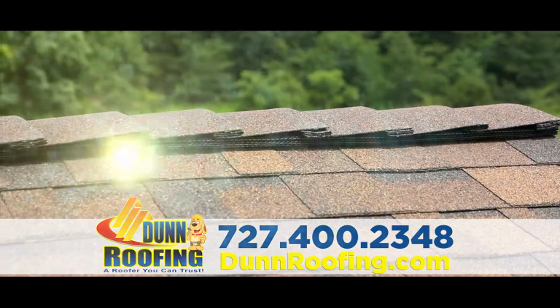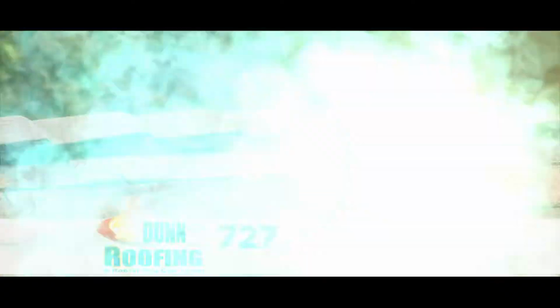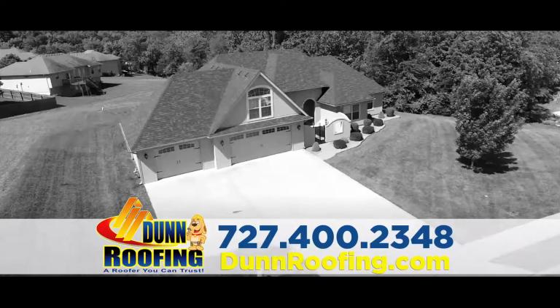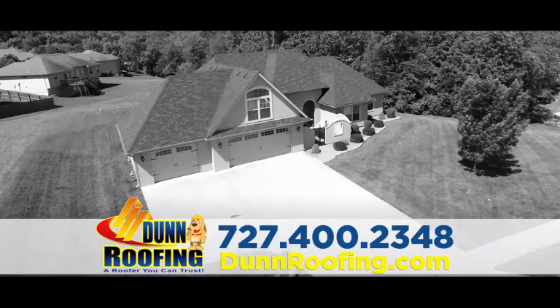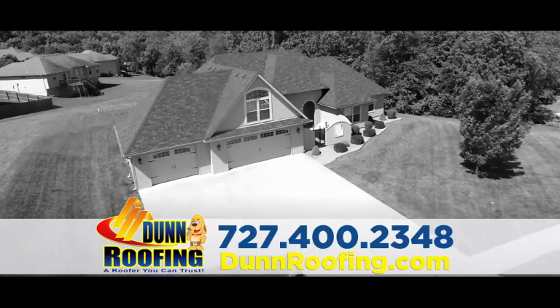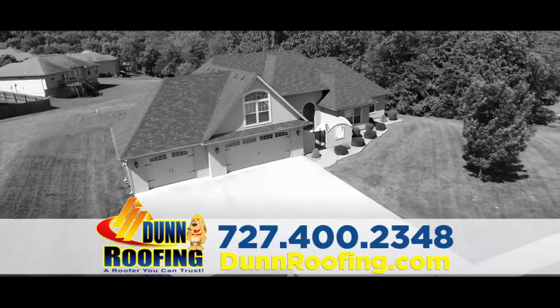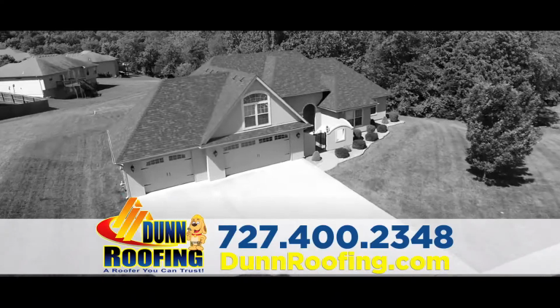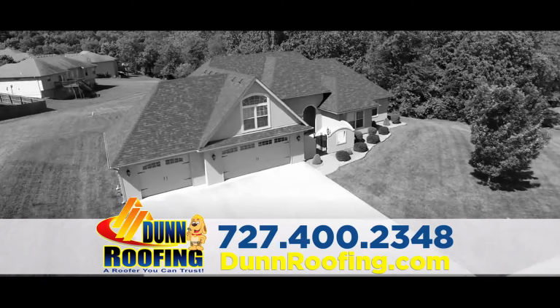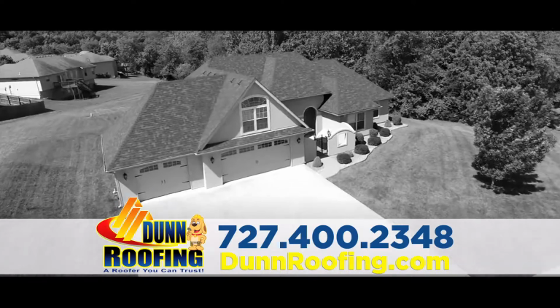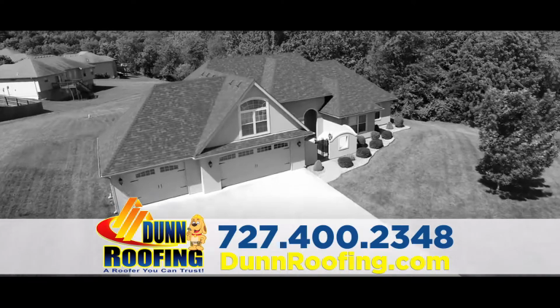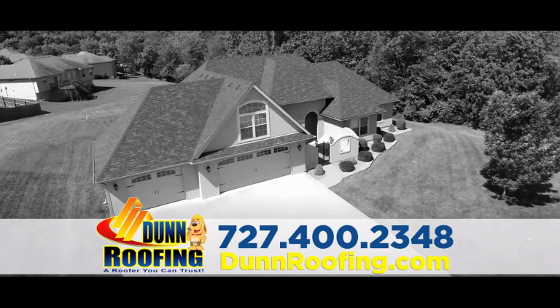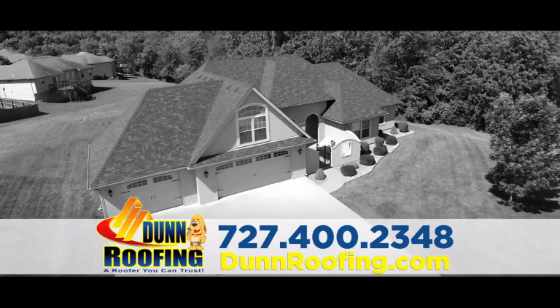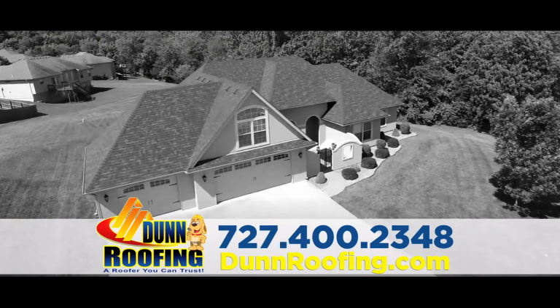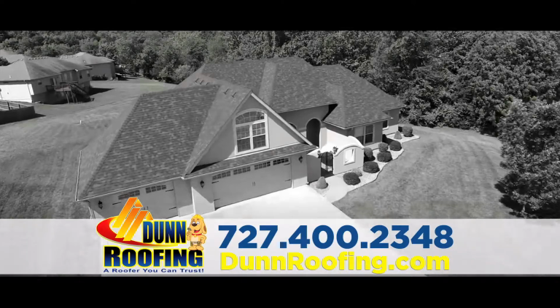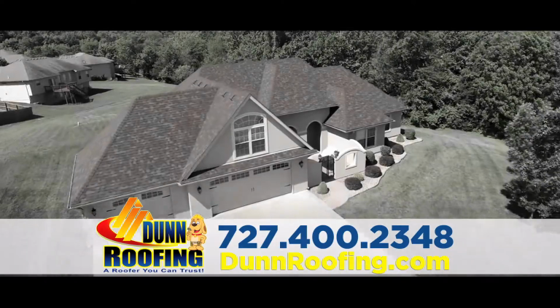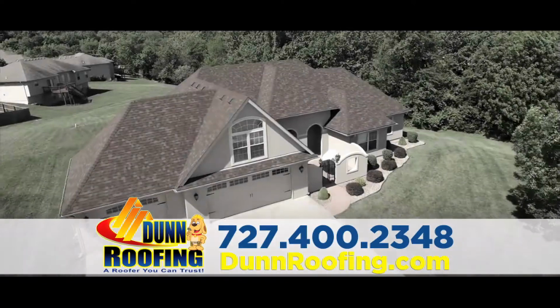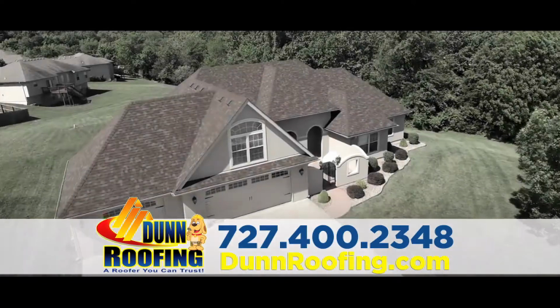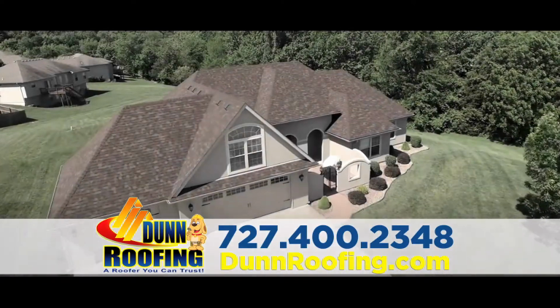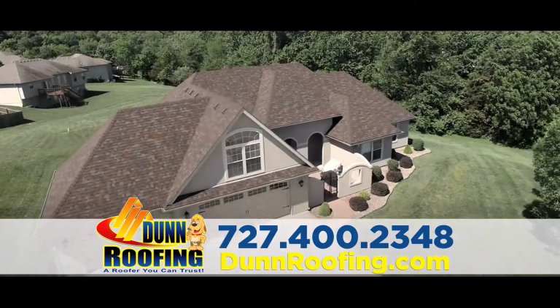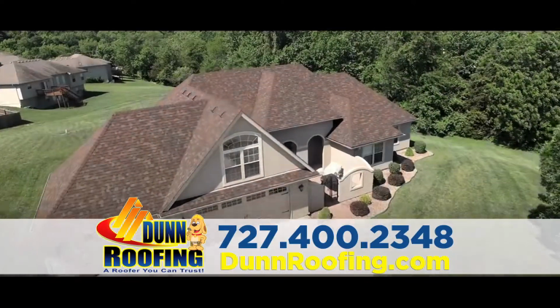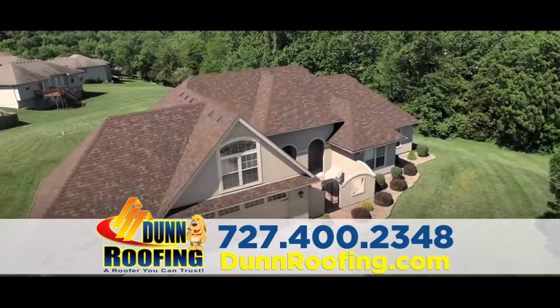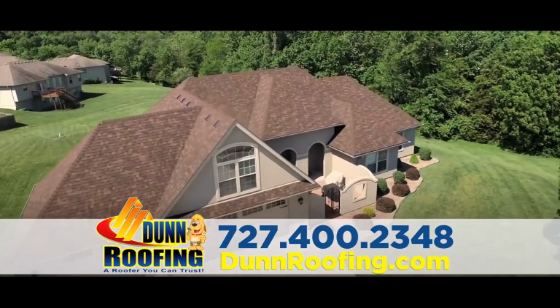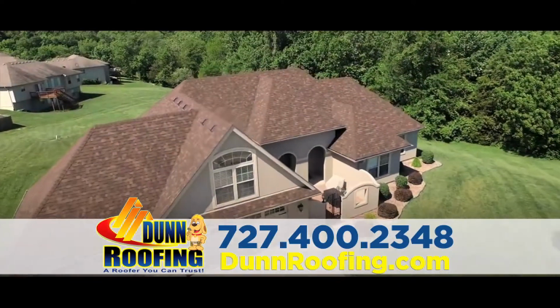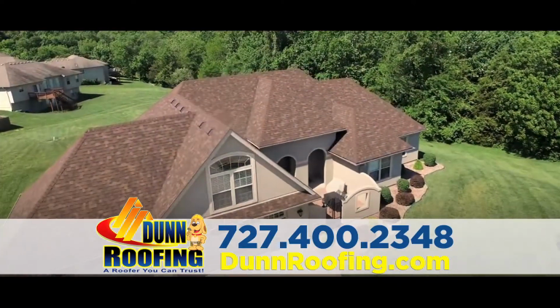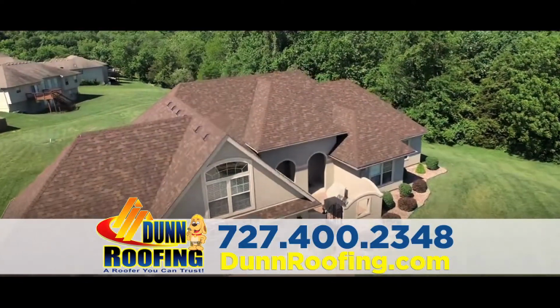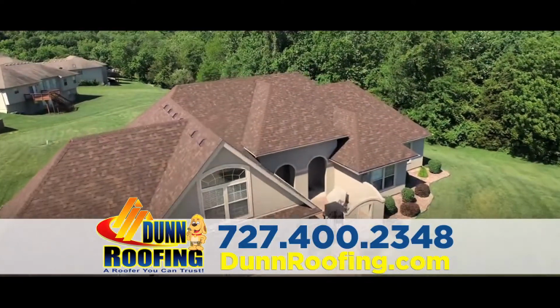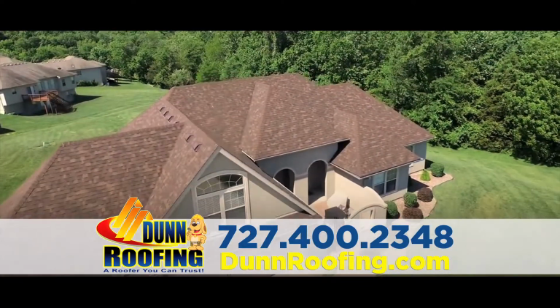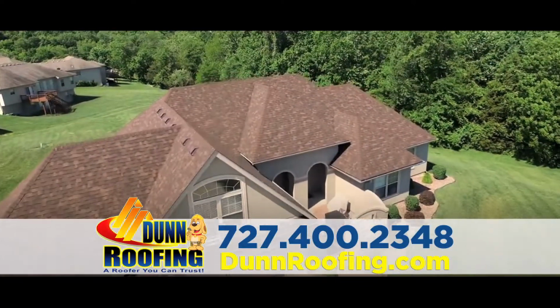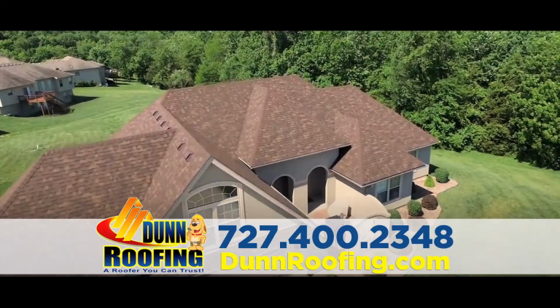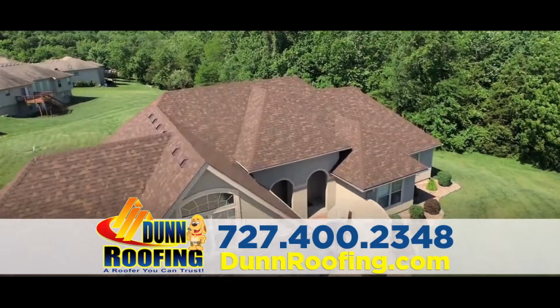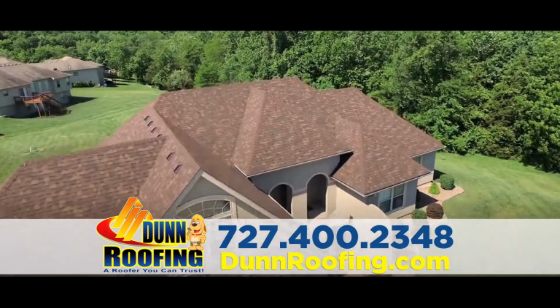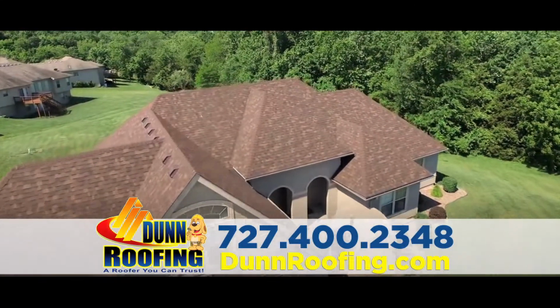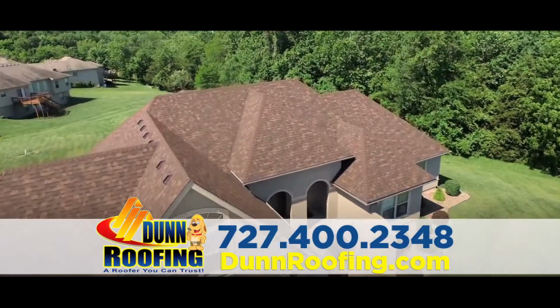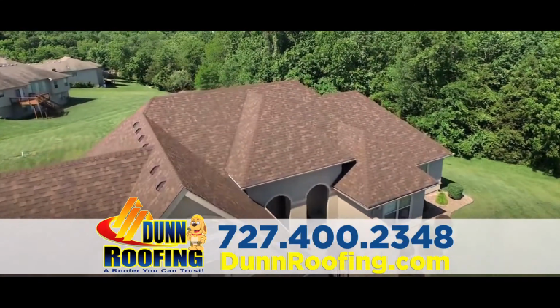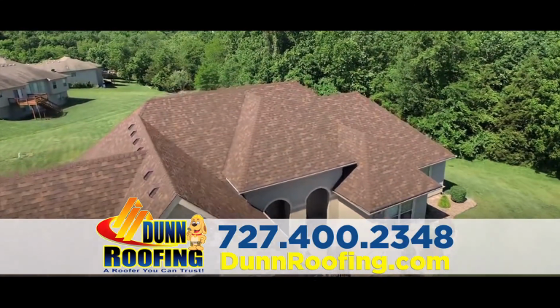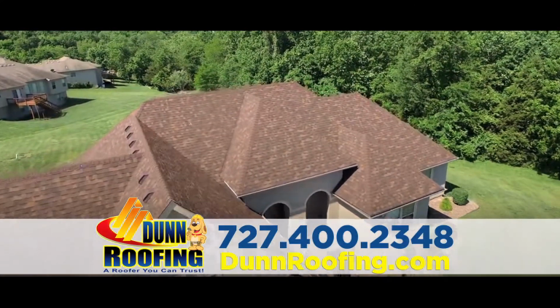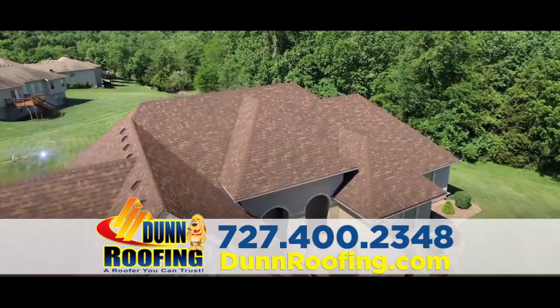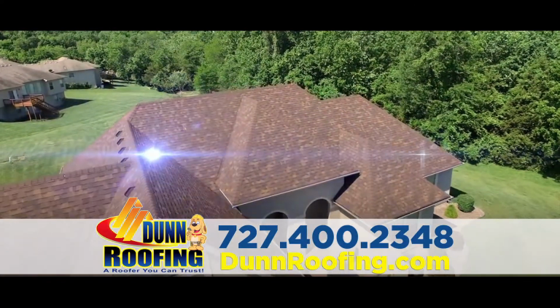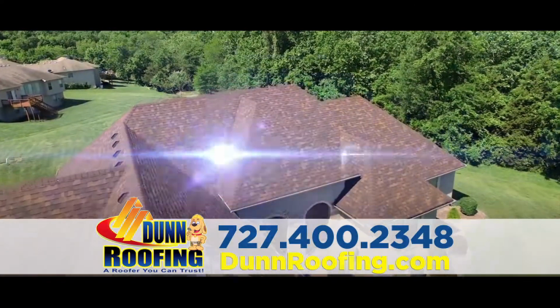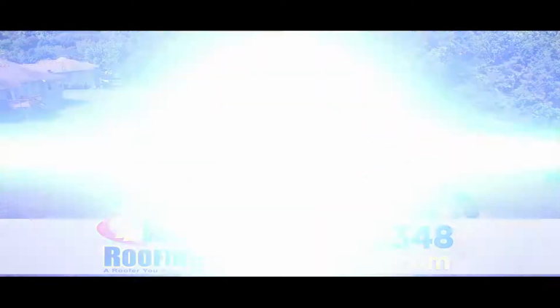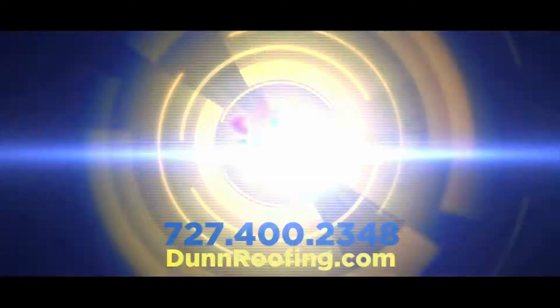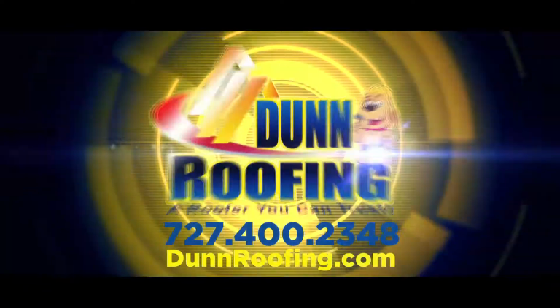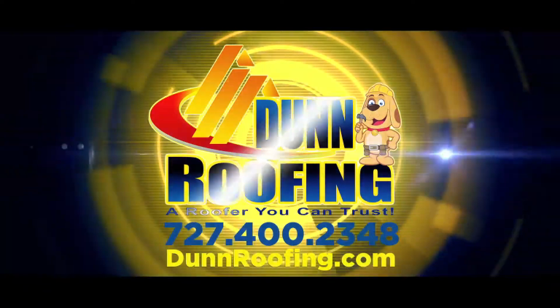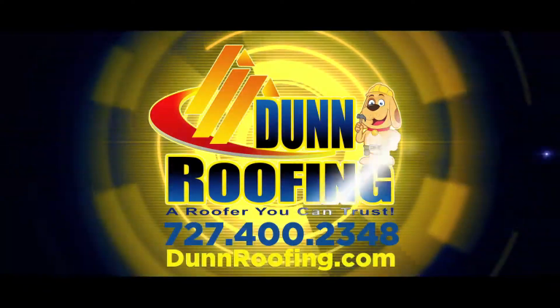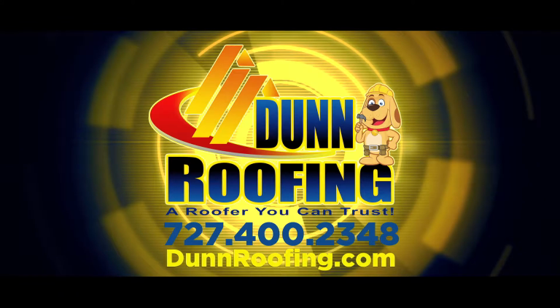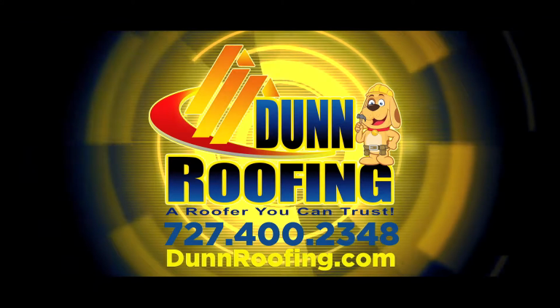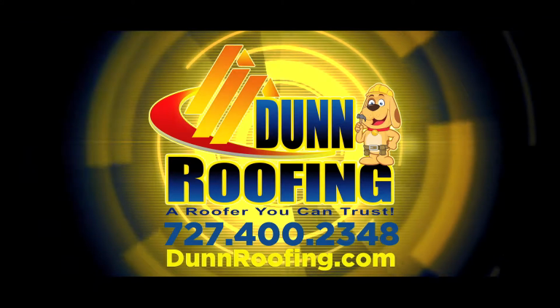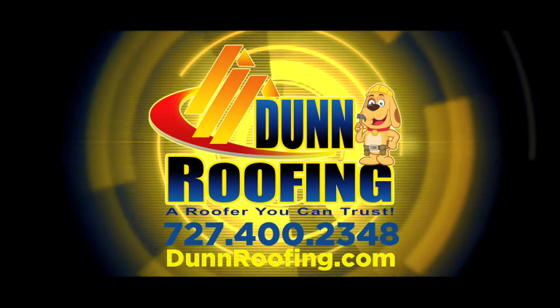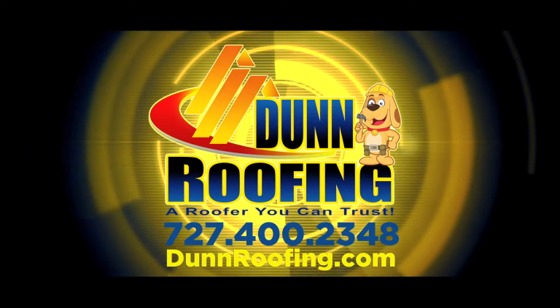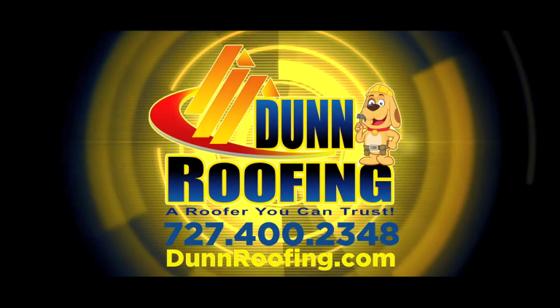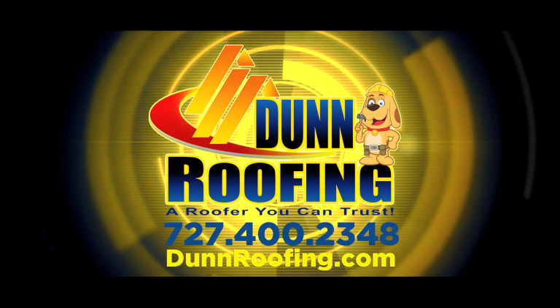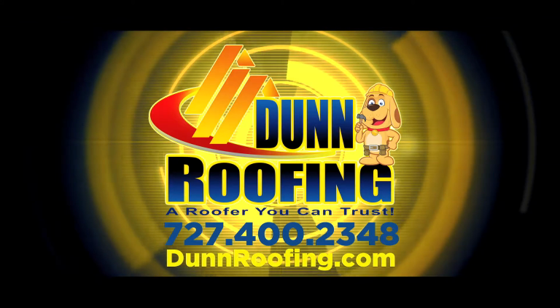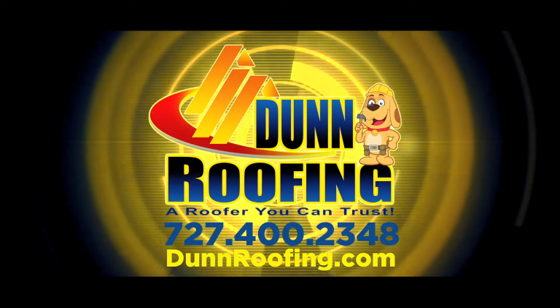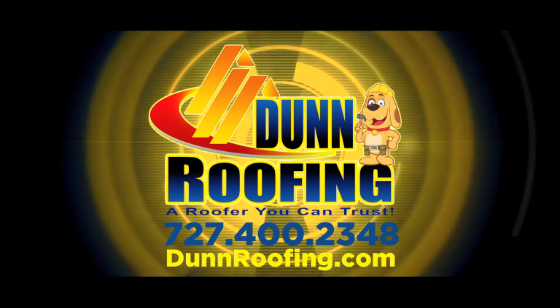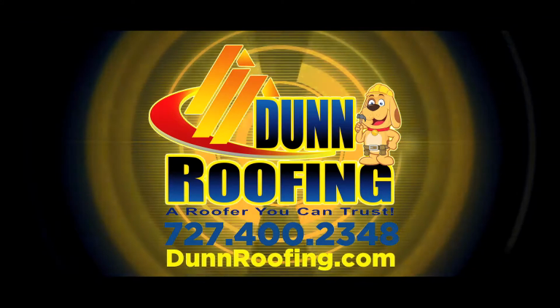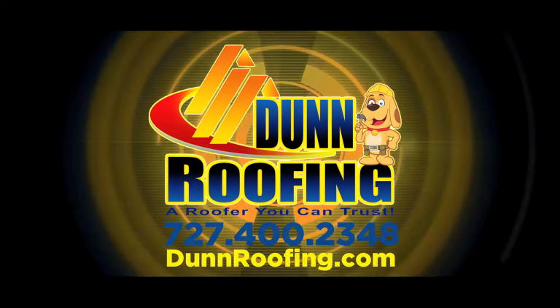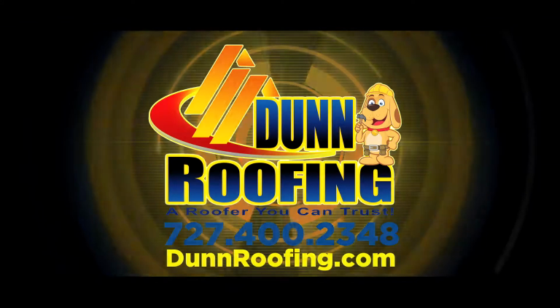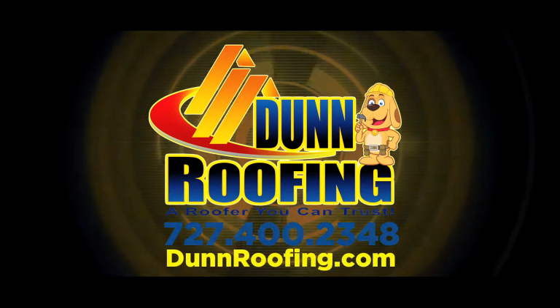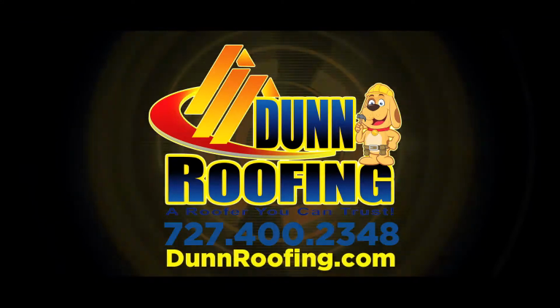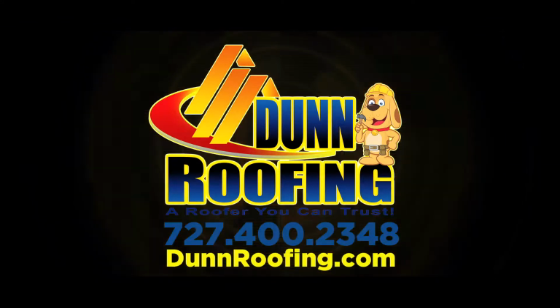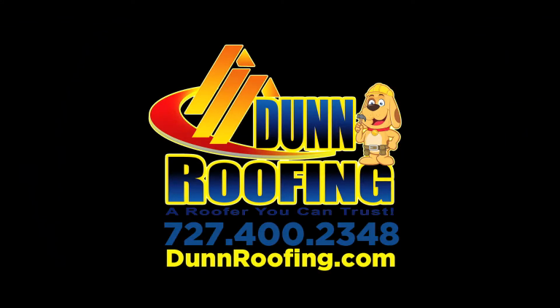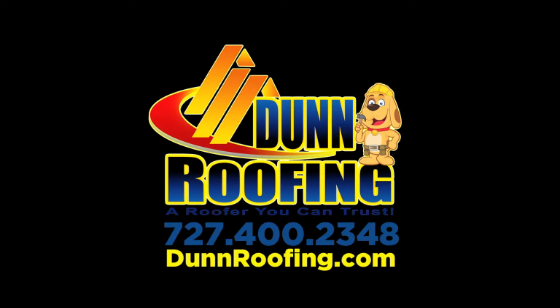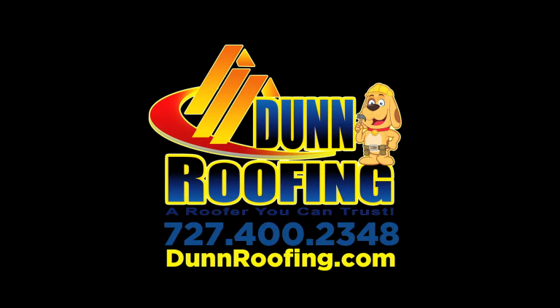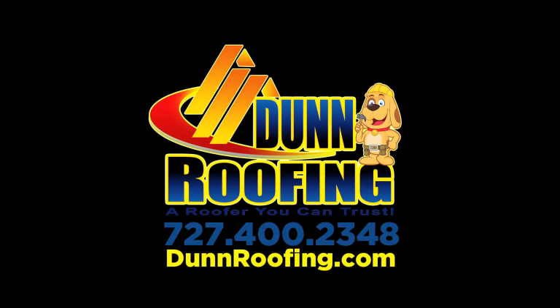Call Dun Roofing today at 727-400-2348 or visit DunRoofing.com. Dun Roofing is a roofer you can trust.